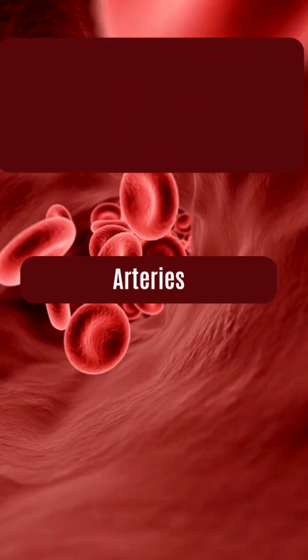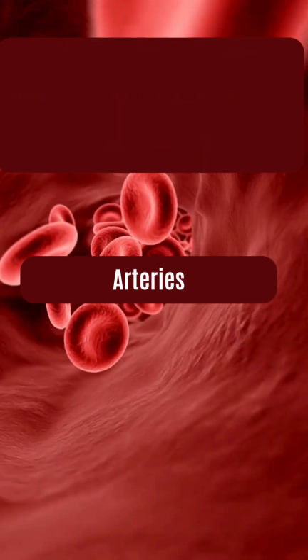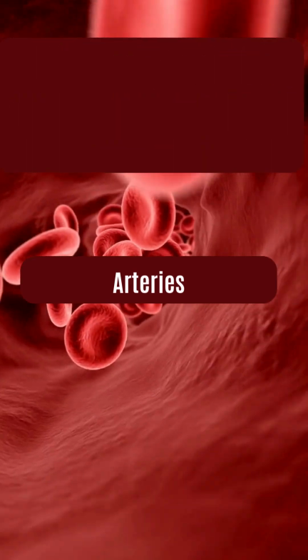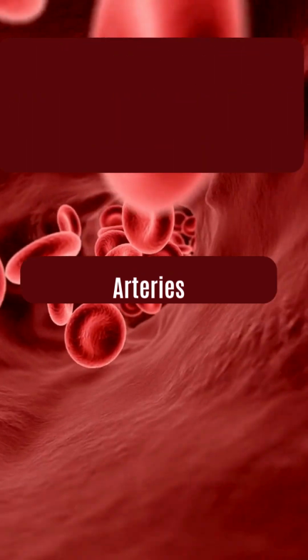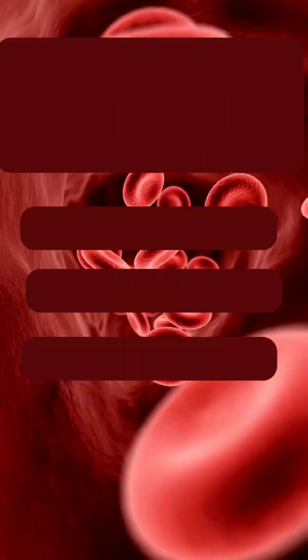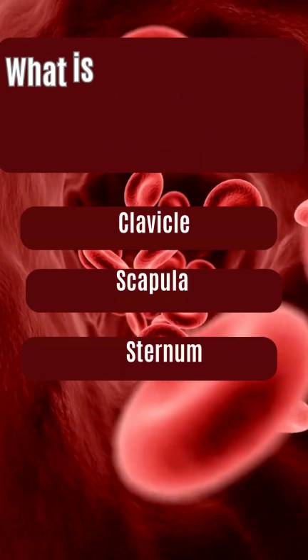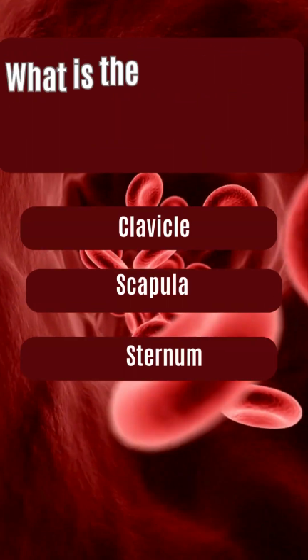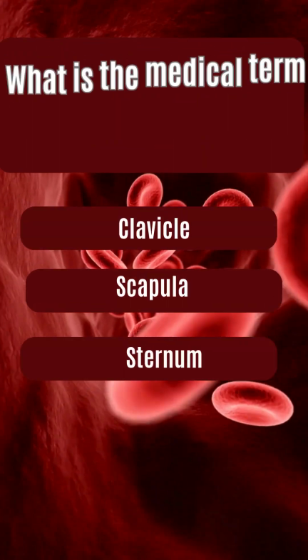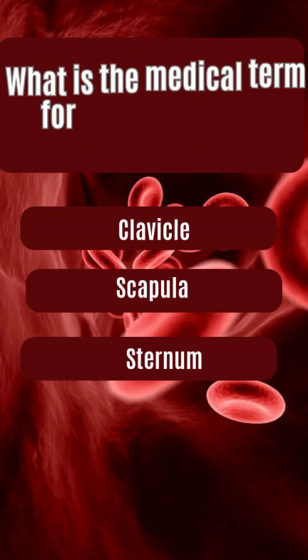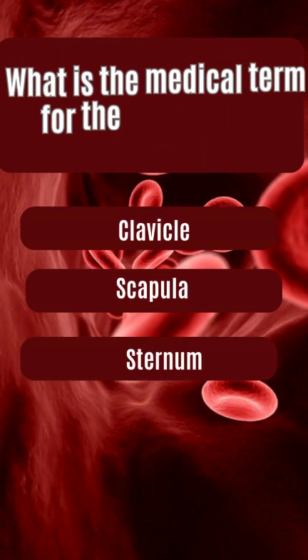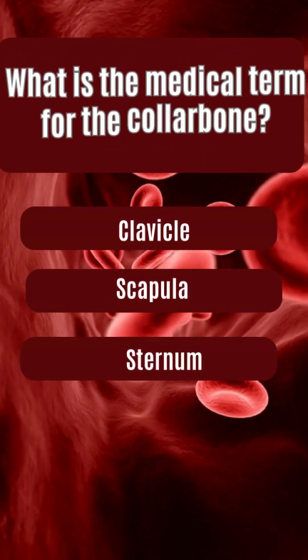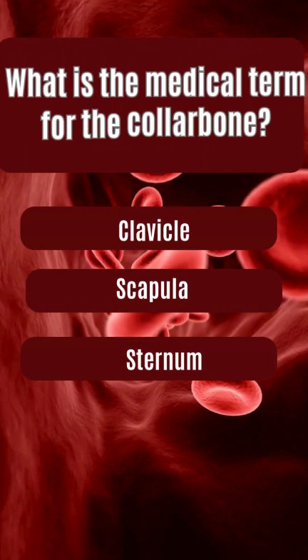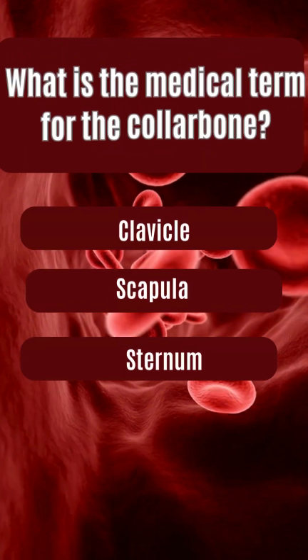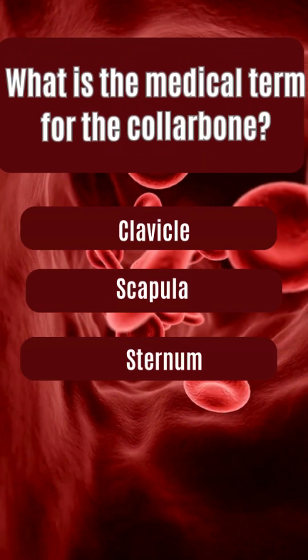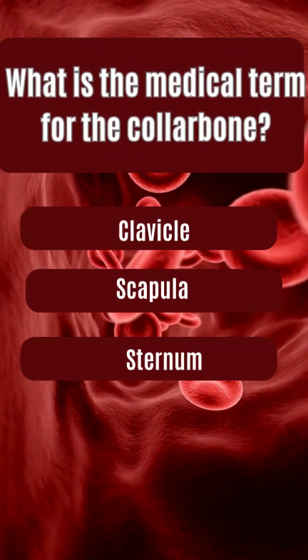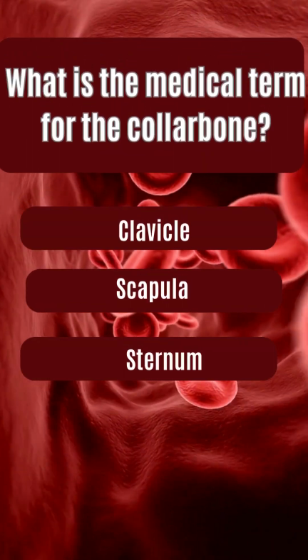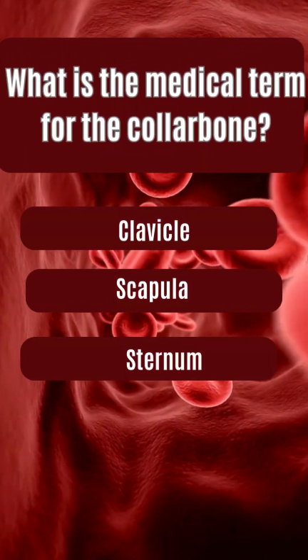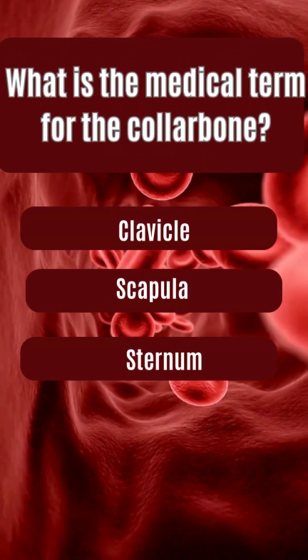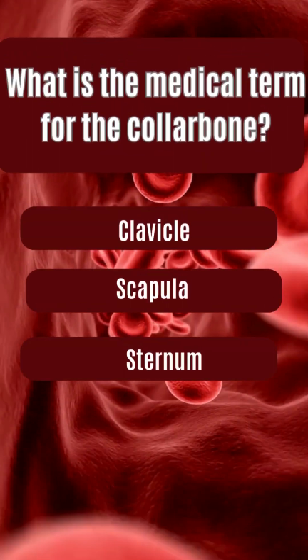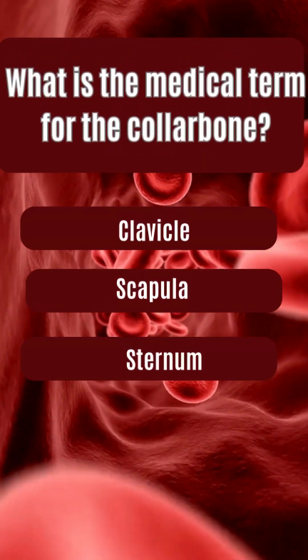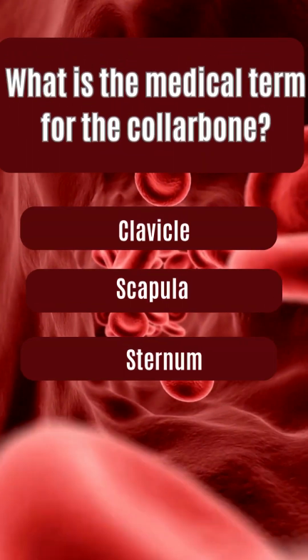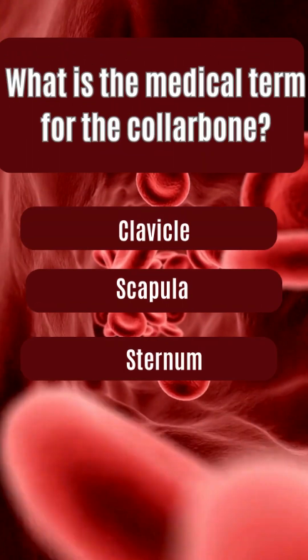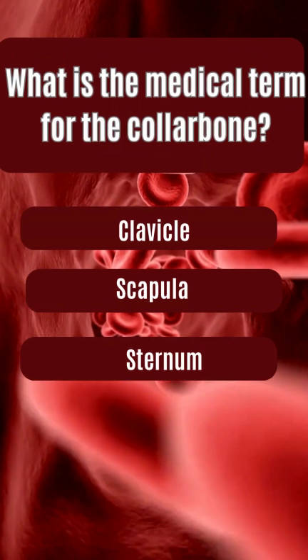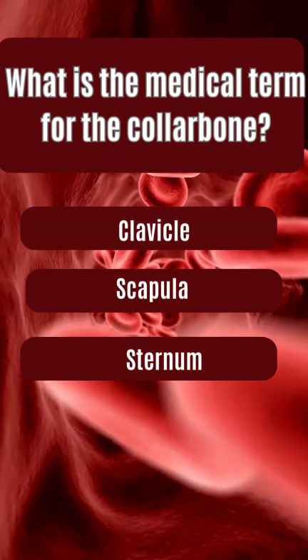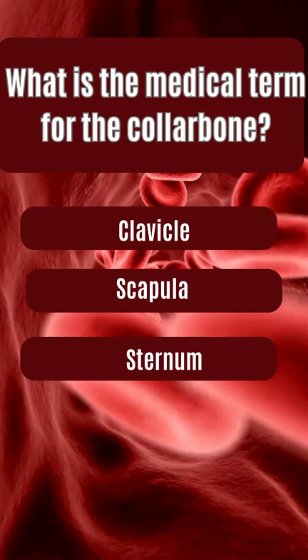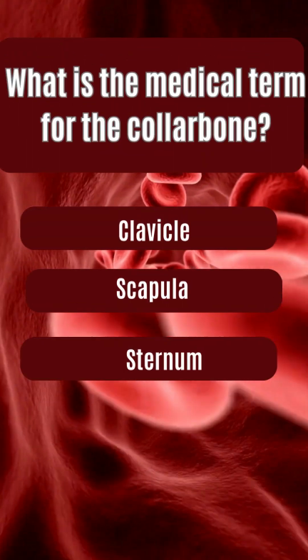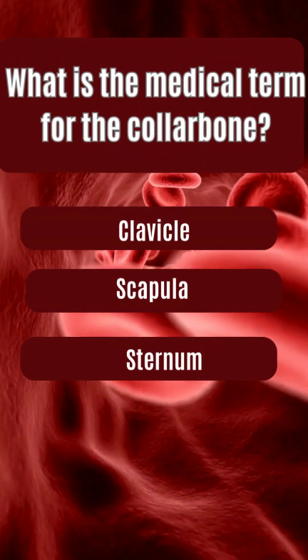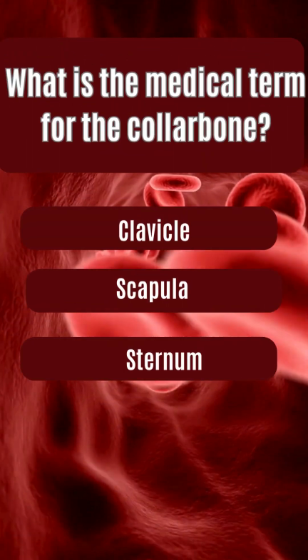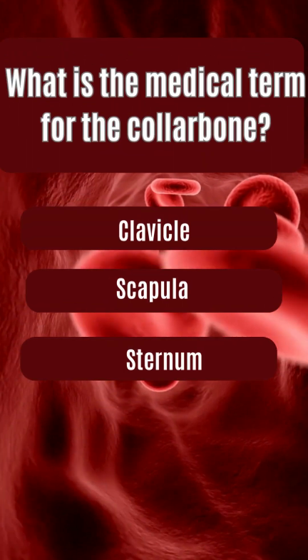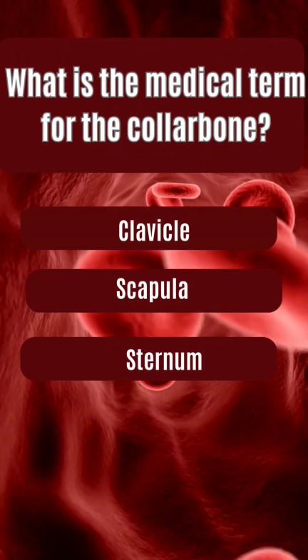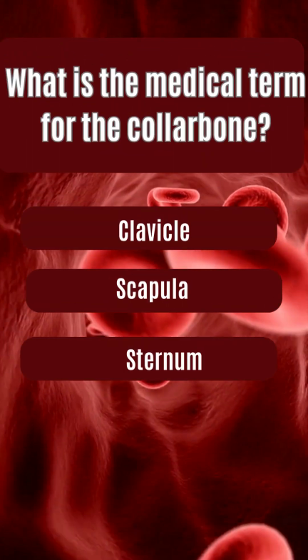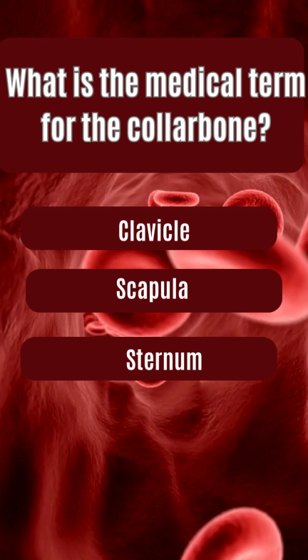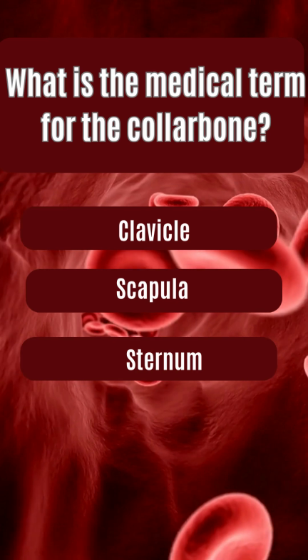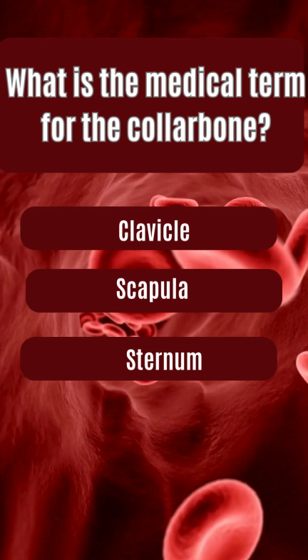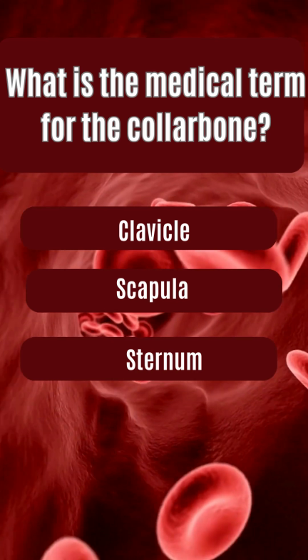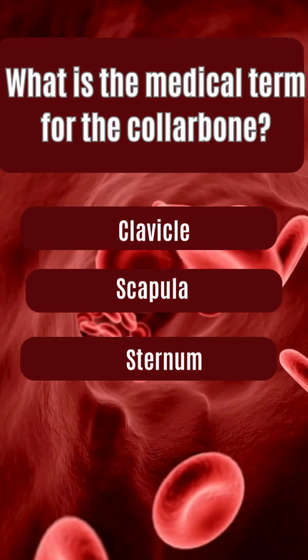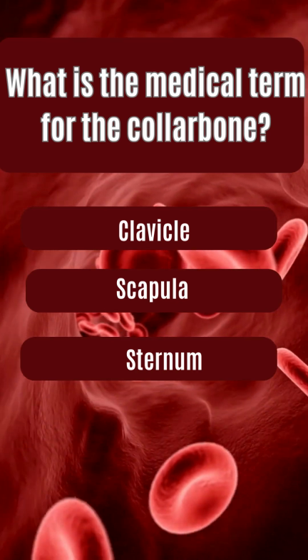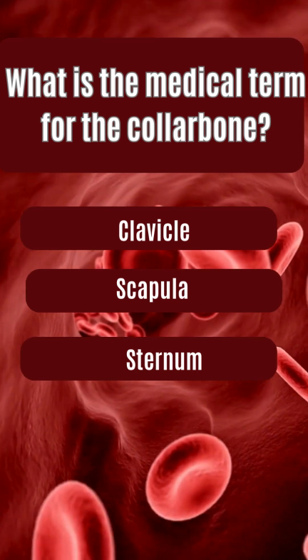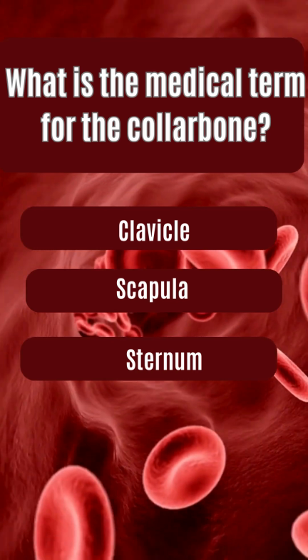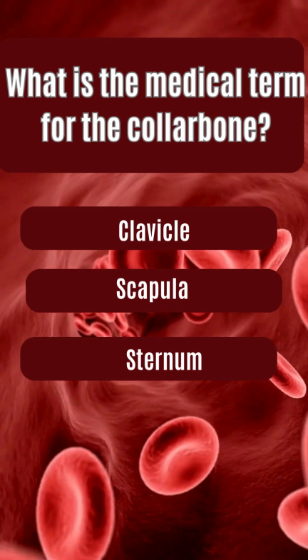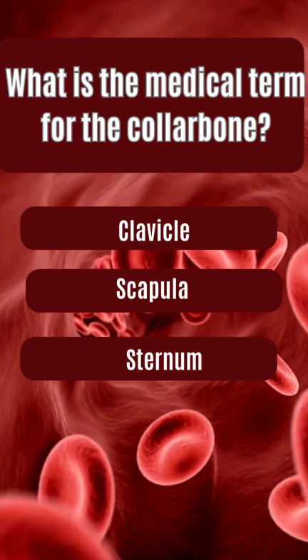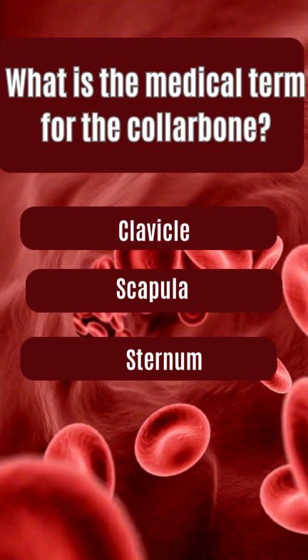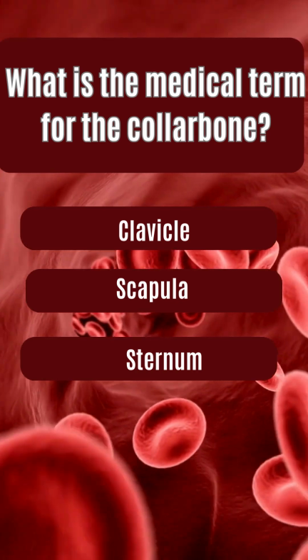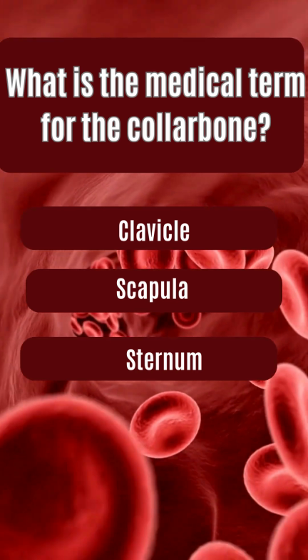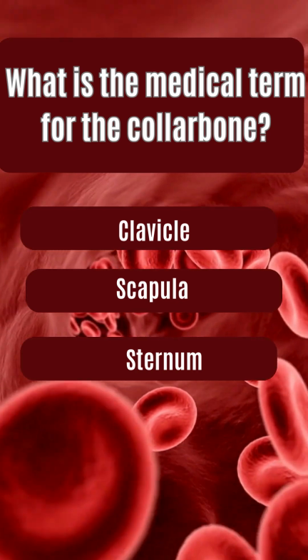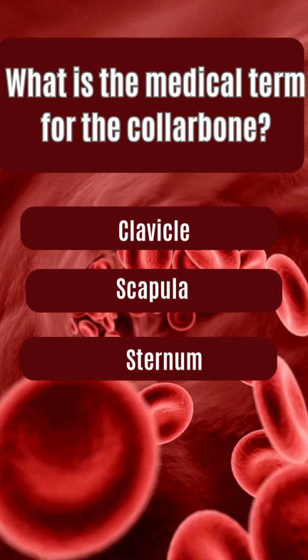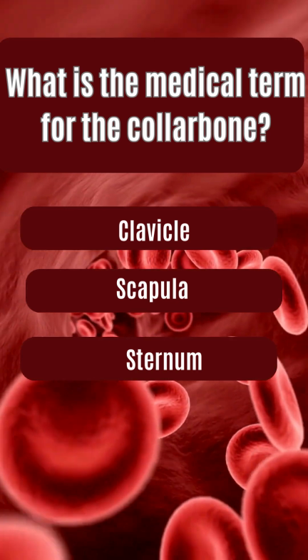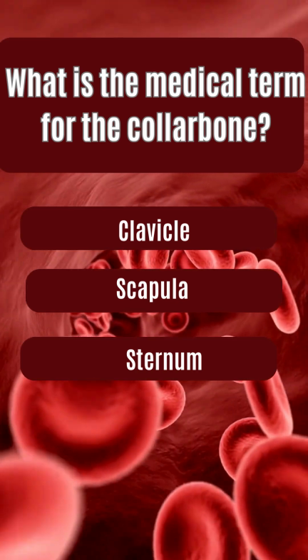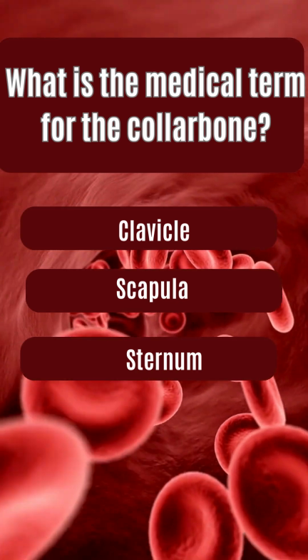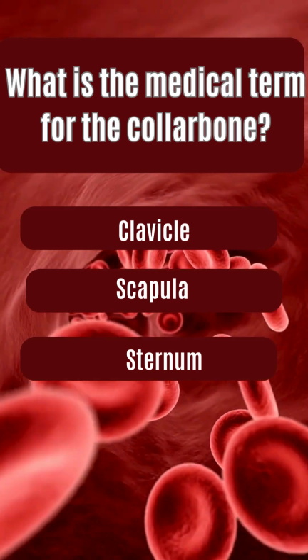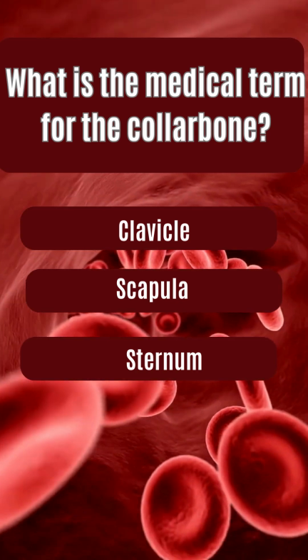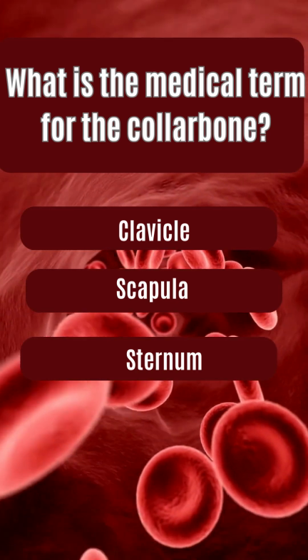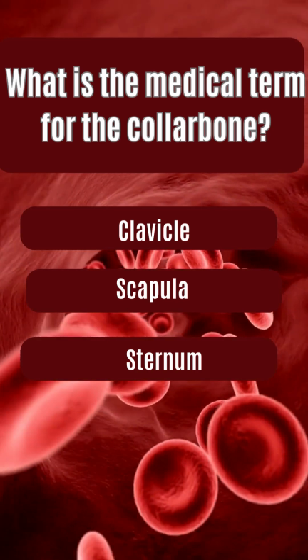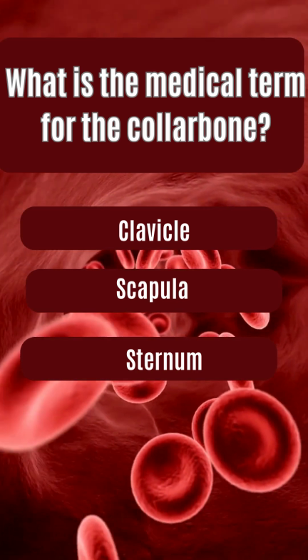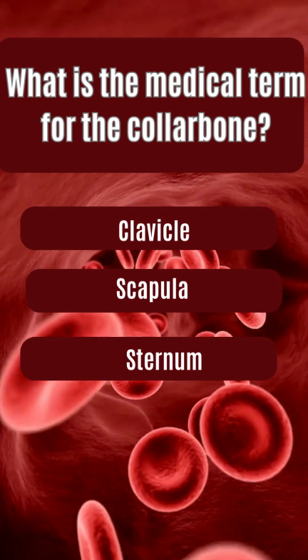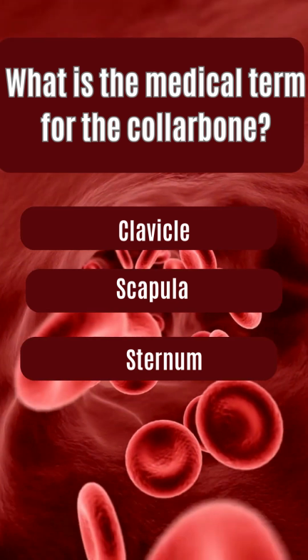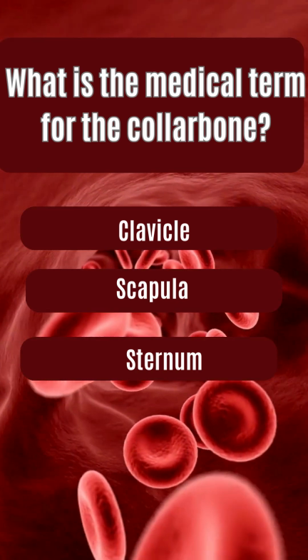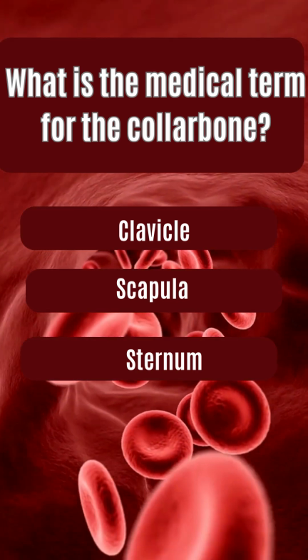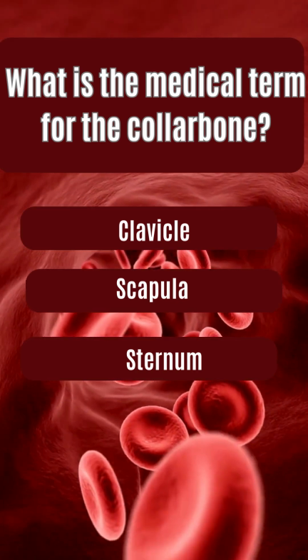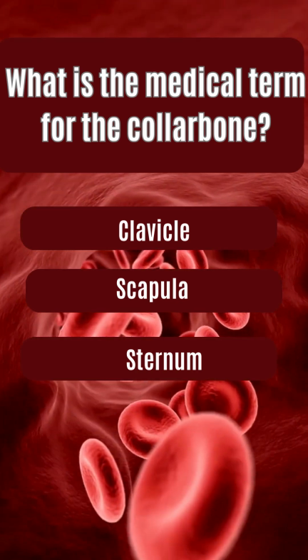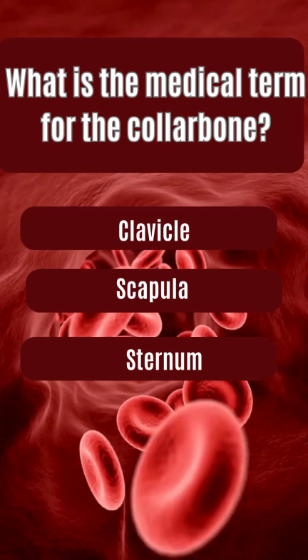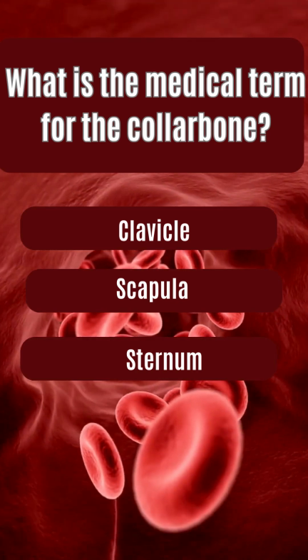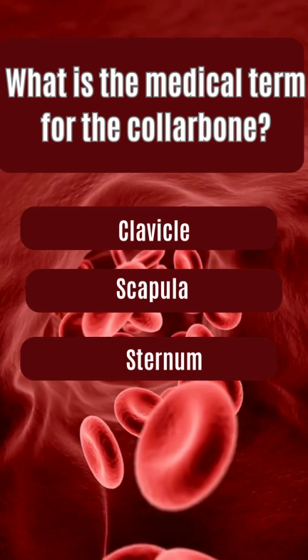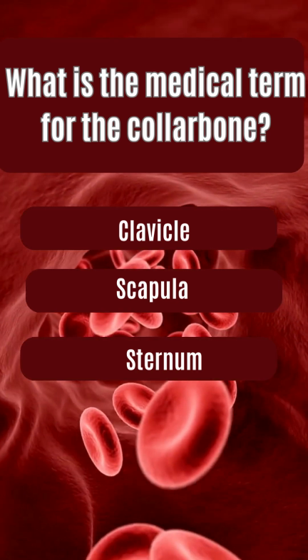What is the medical term for the collarbone? Clavicle, scapula, sternum.